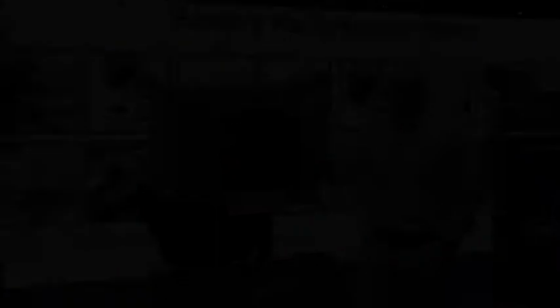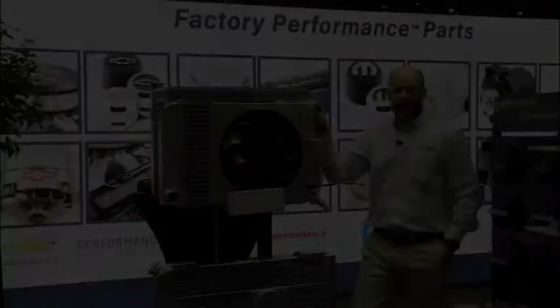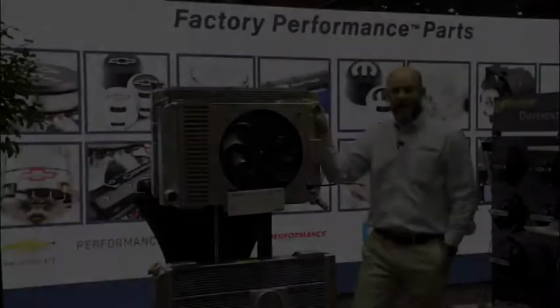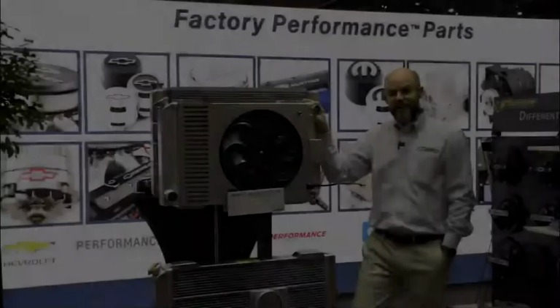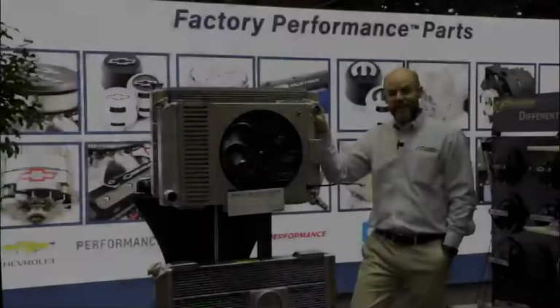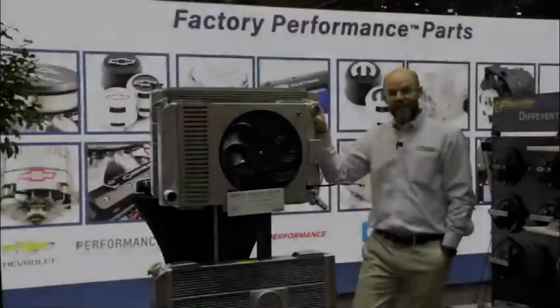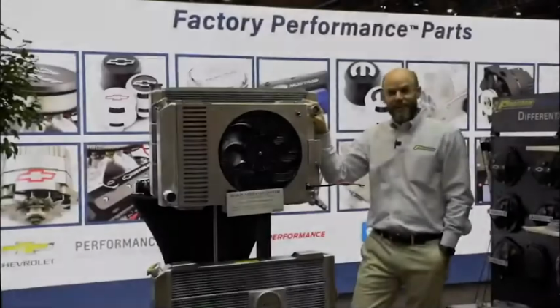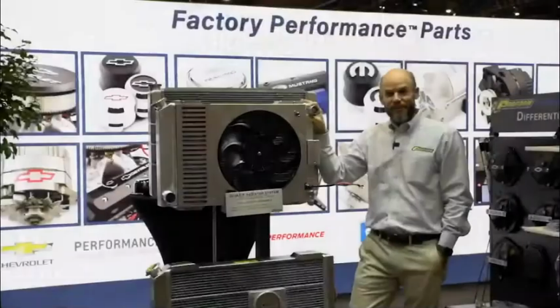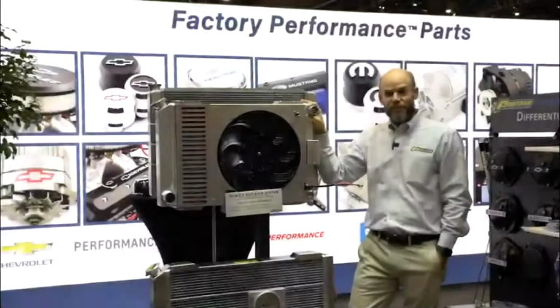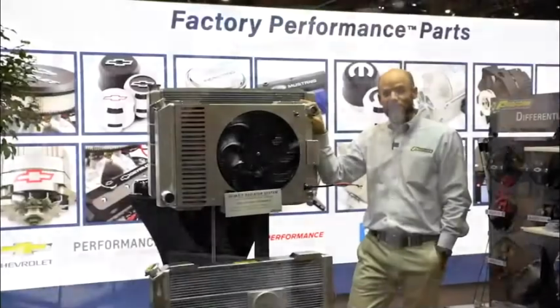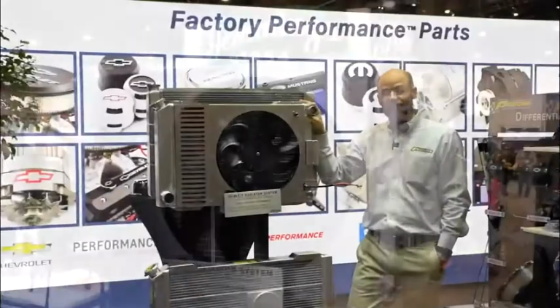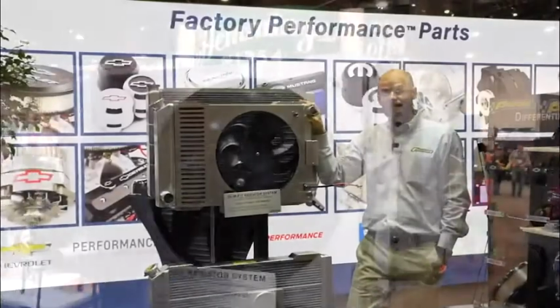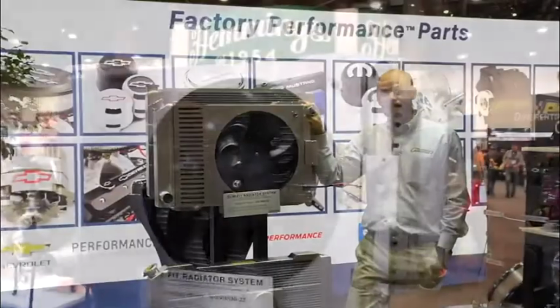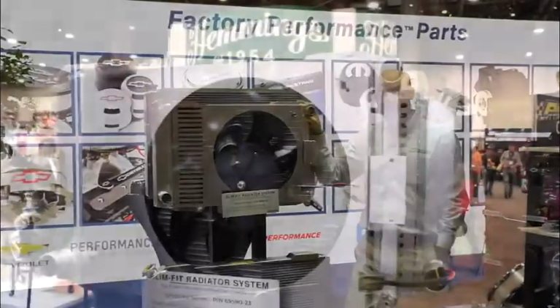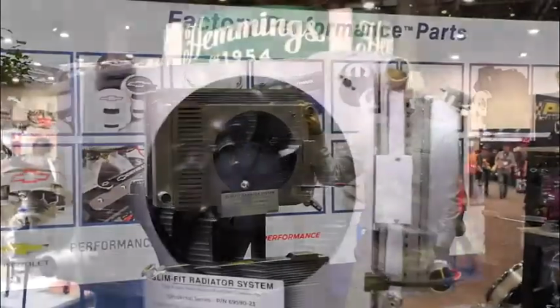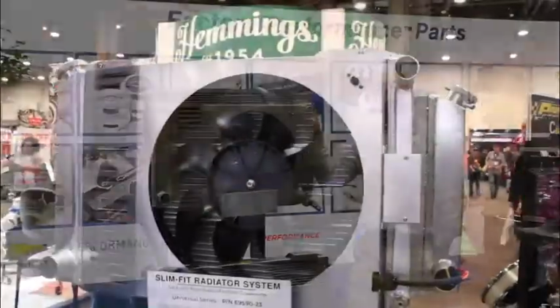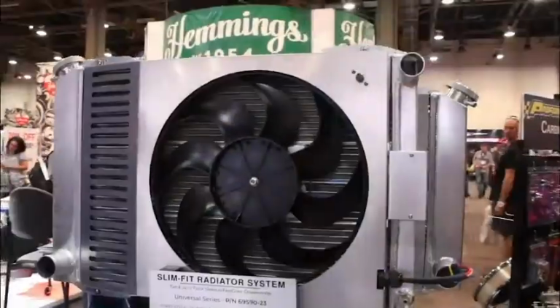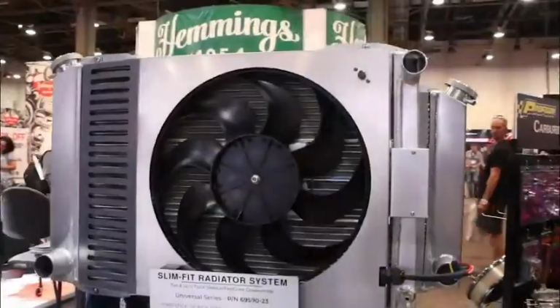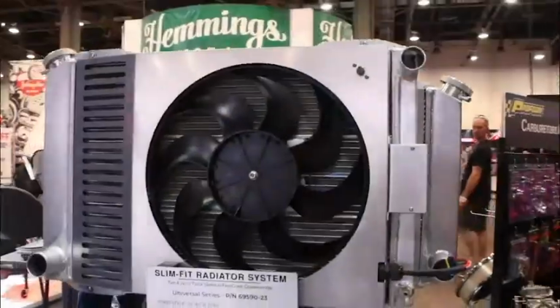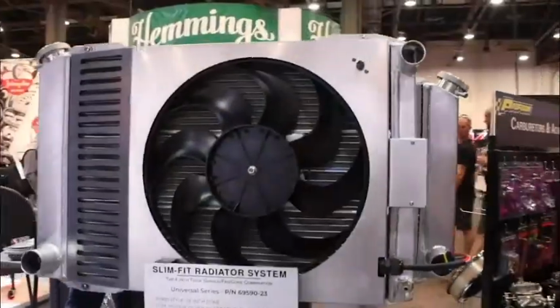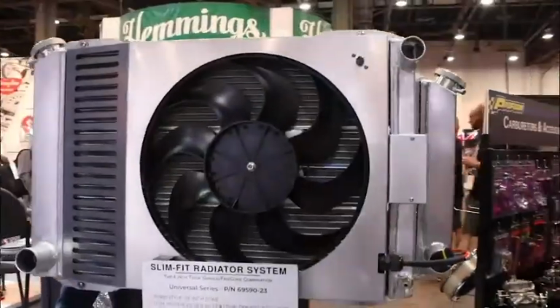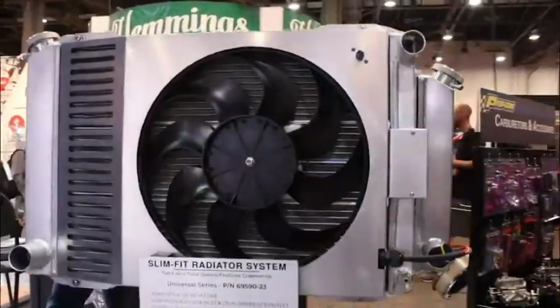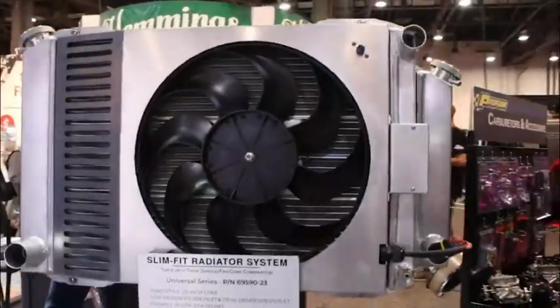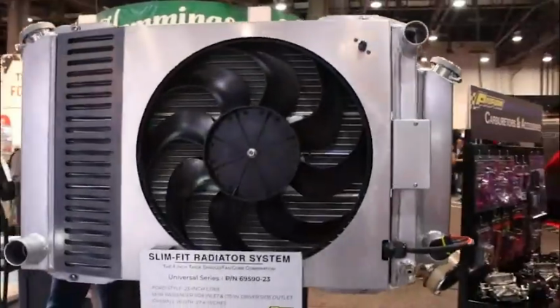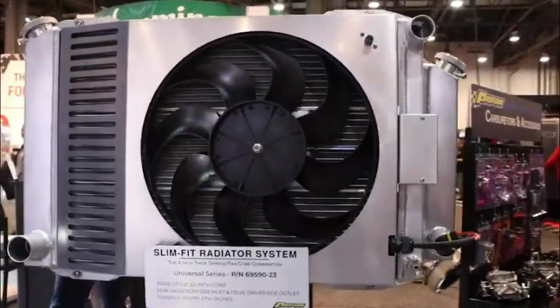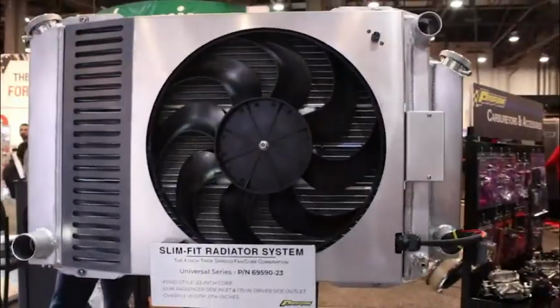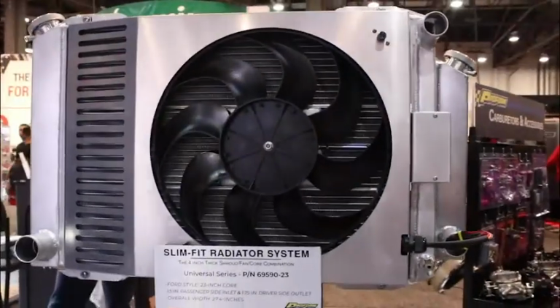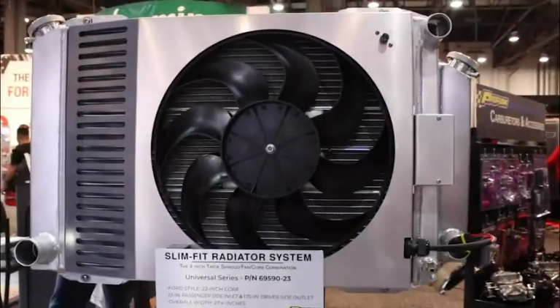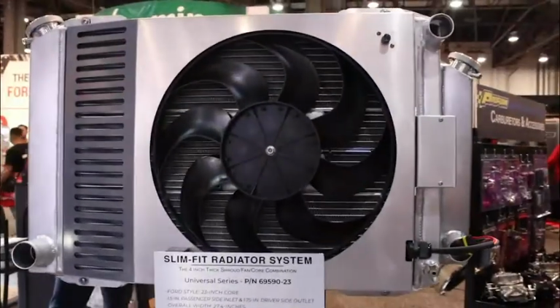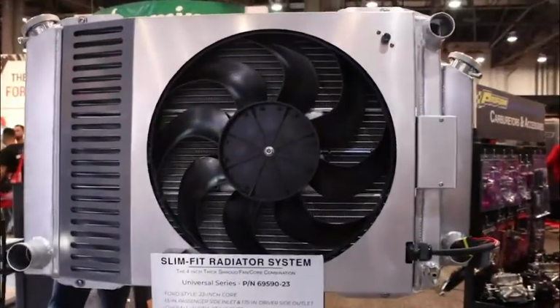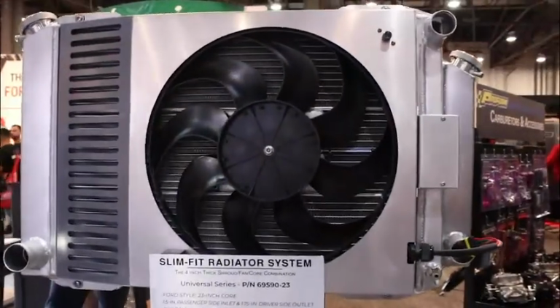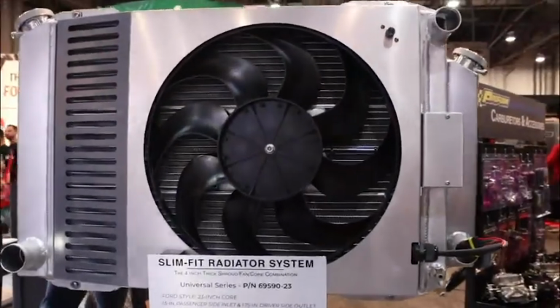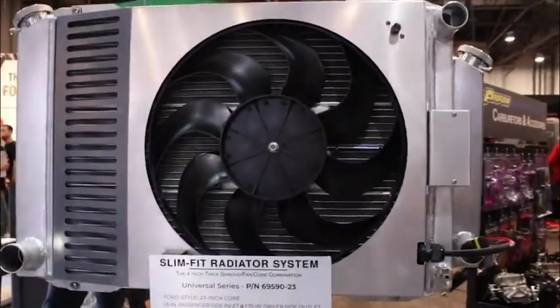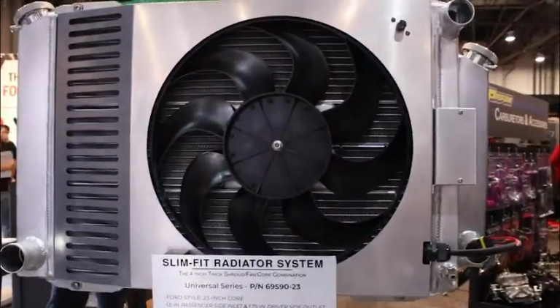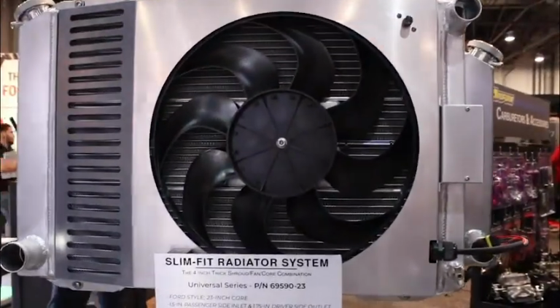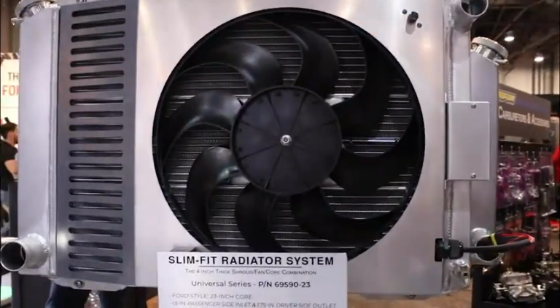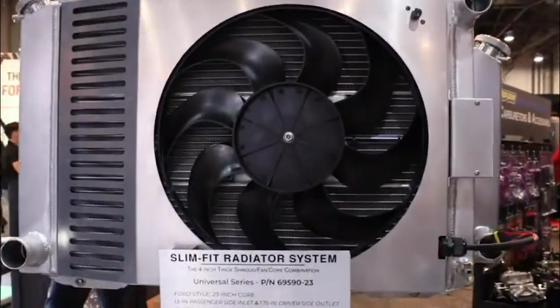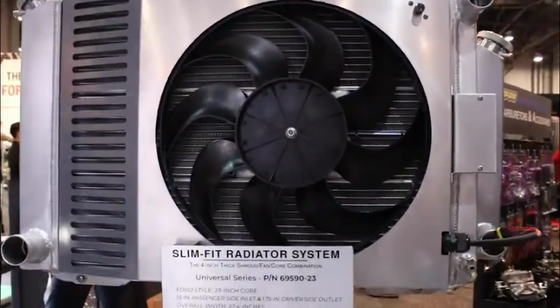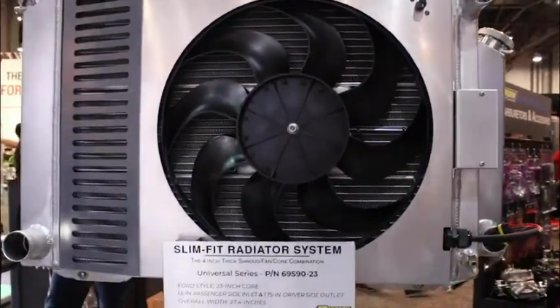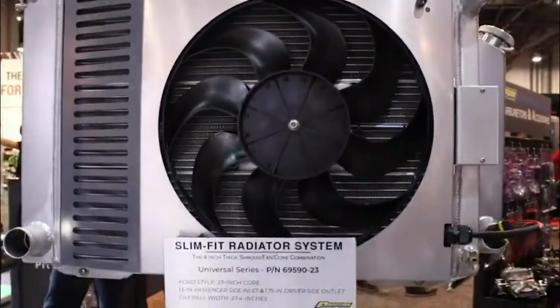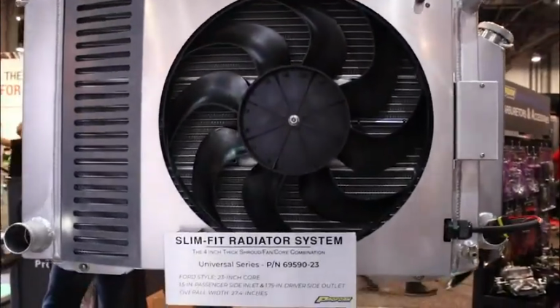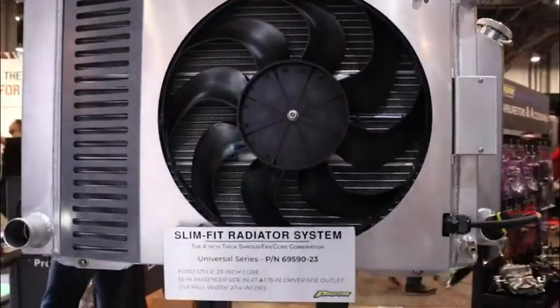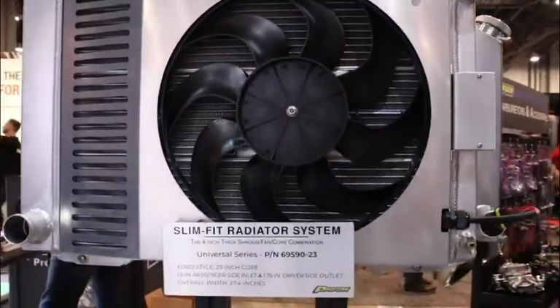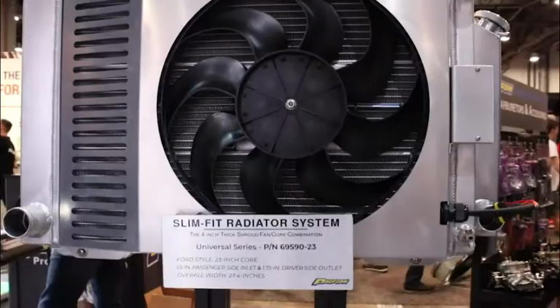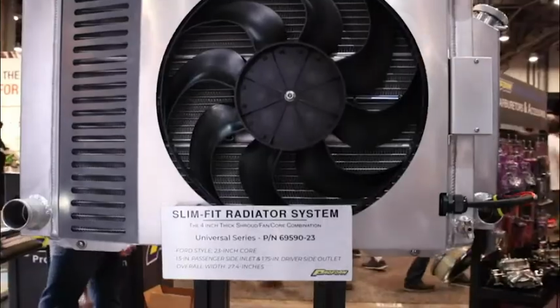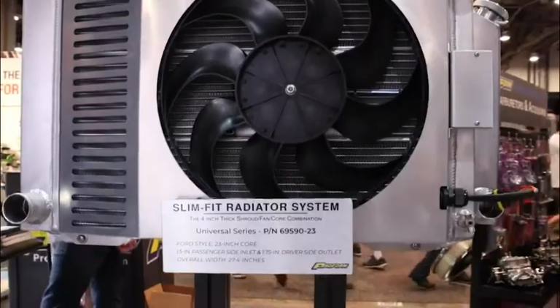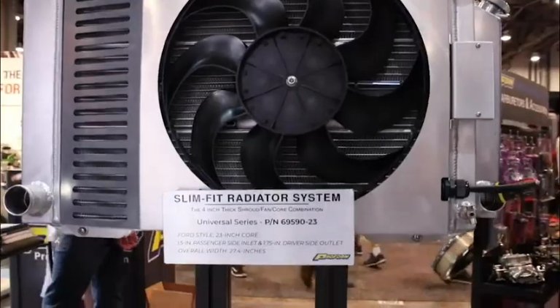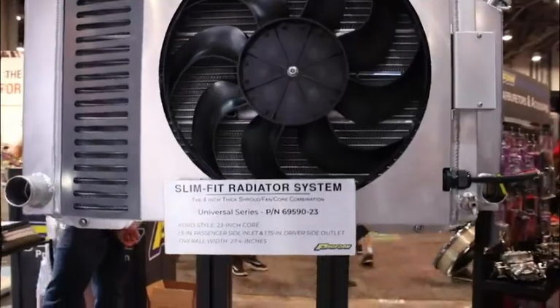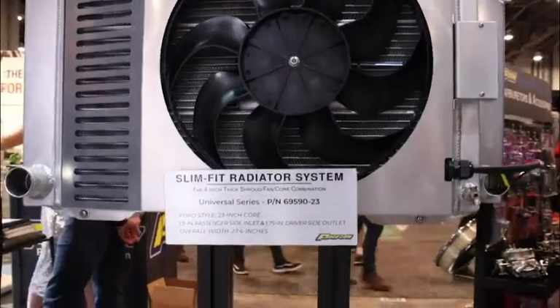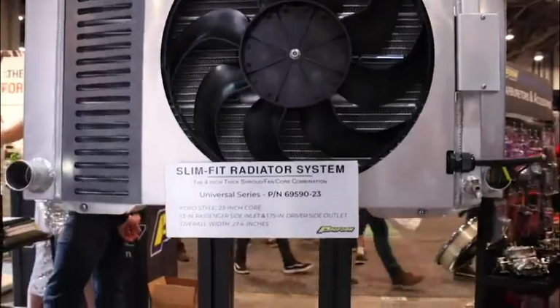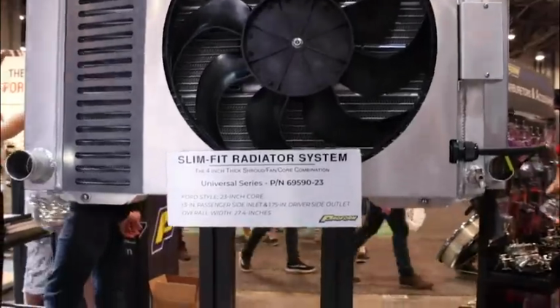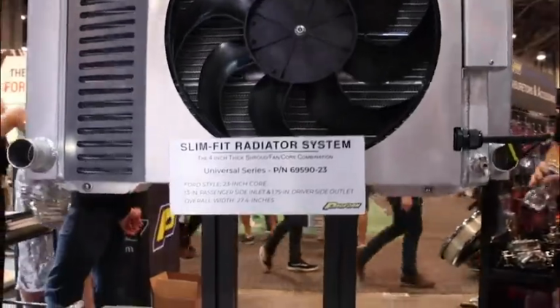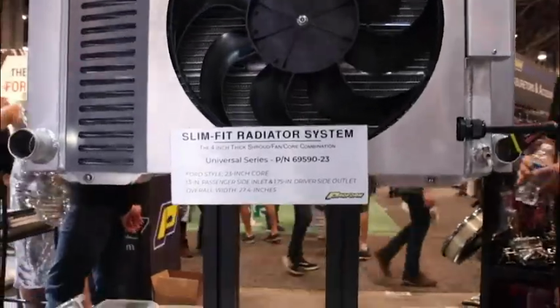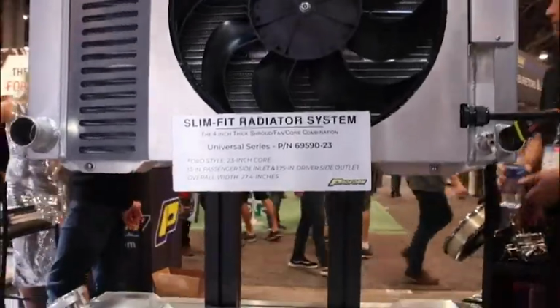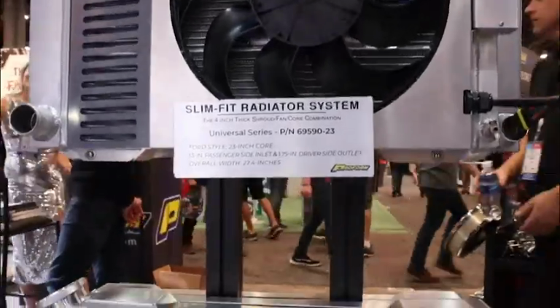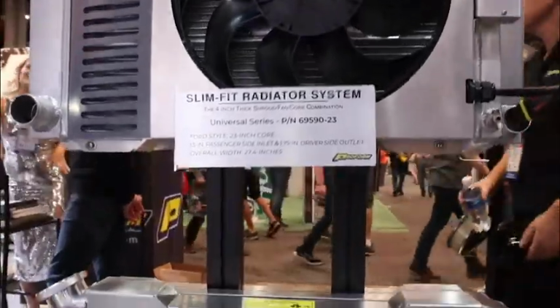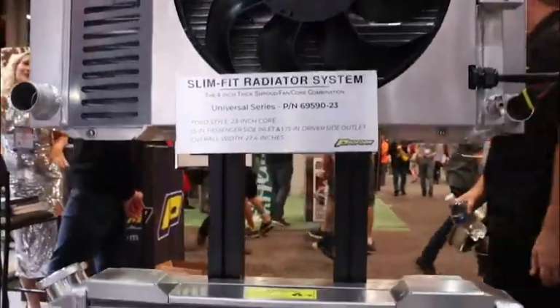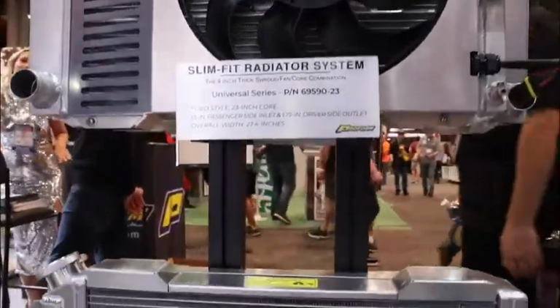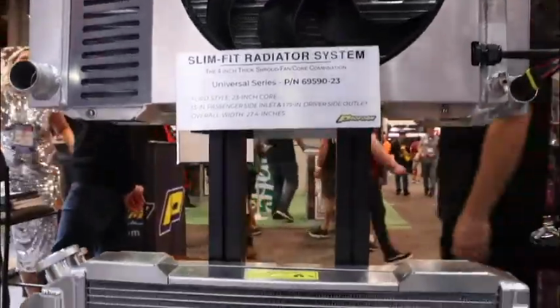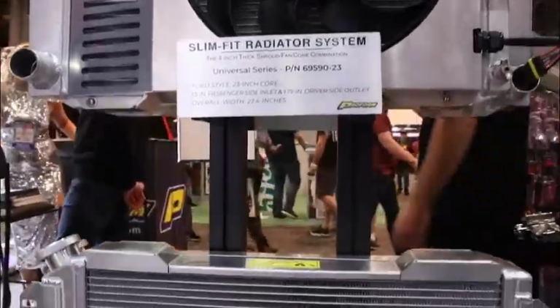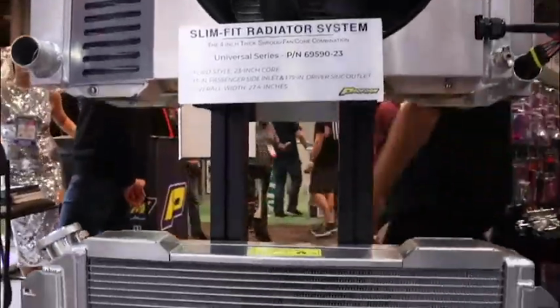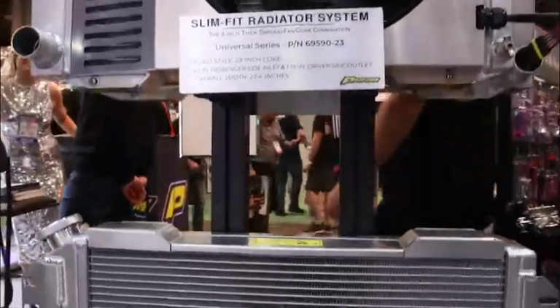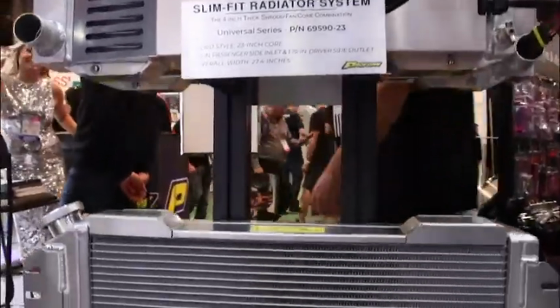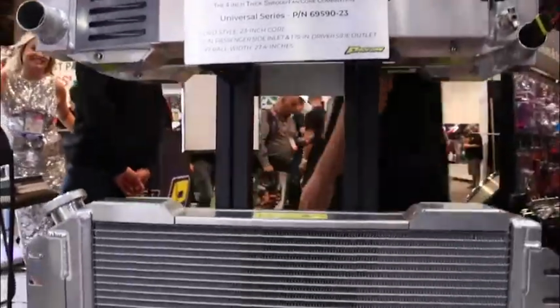Let me introduce you to our Slim Fit radiator systems. There's a lot of exciting stuff going on with these.